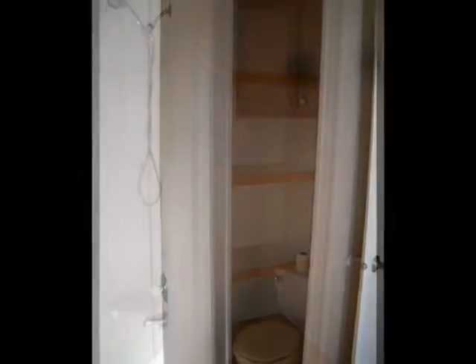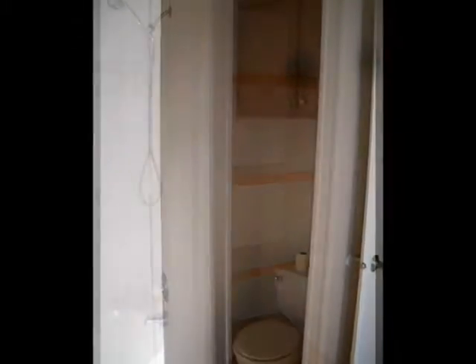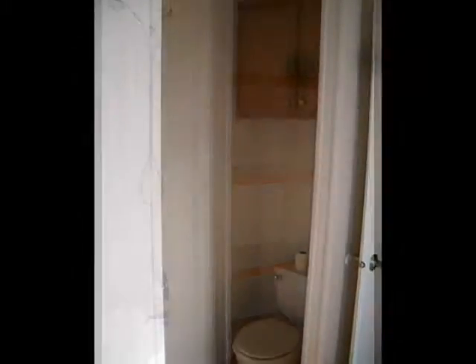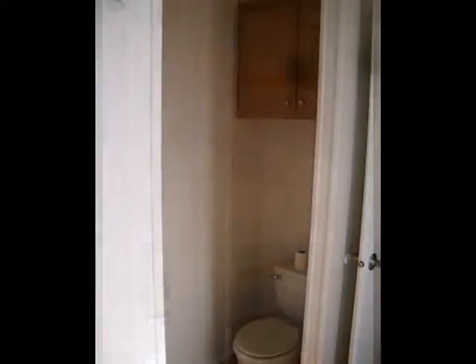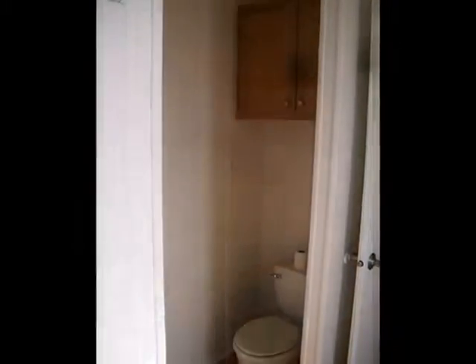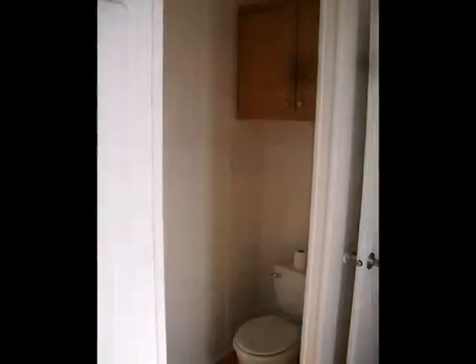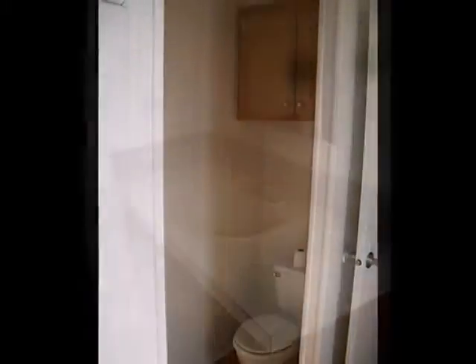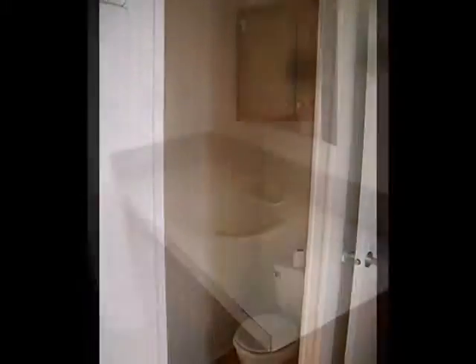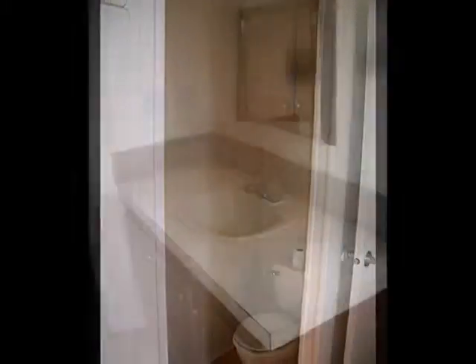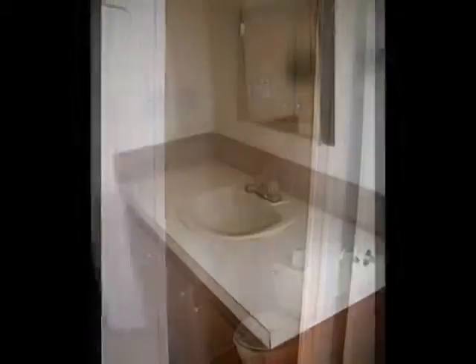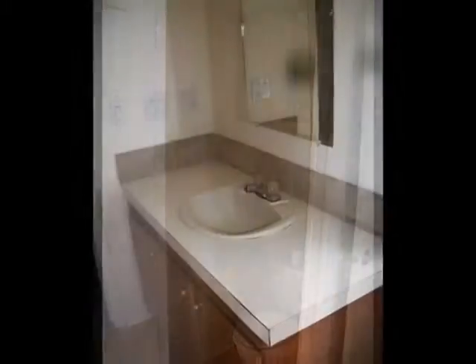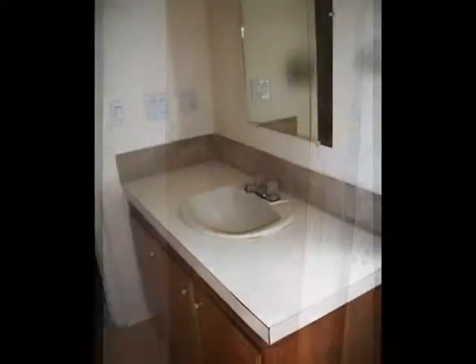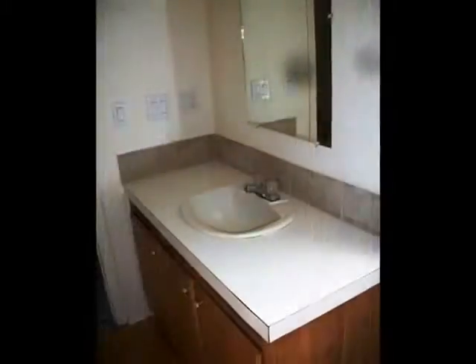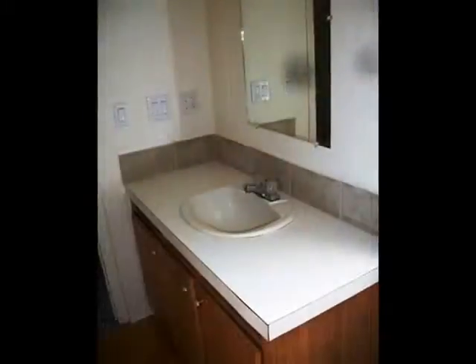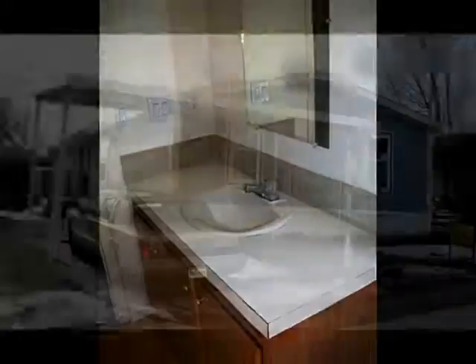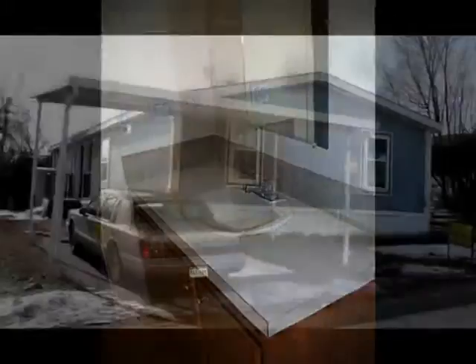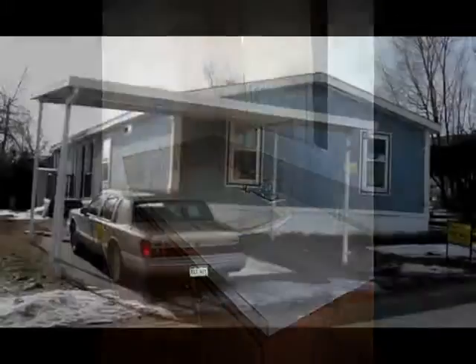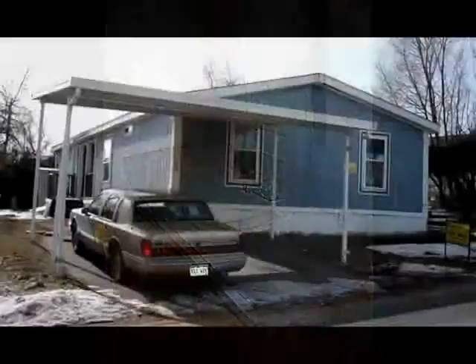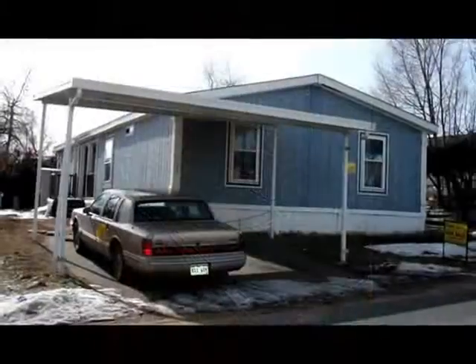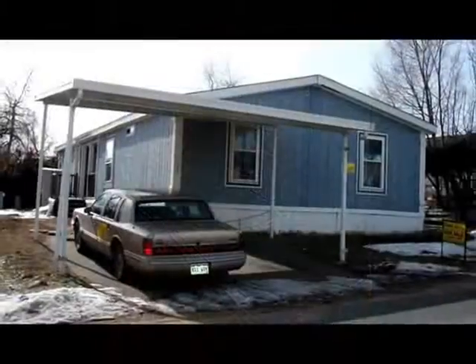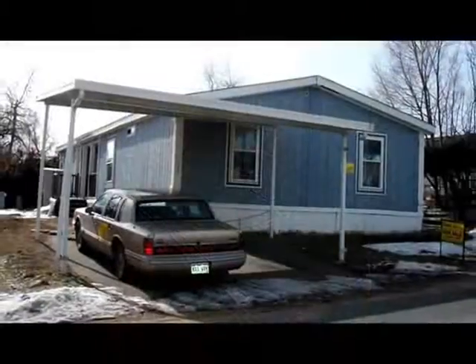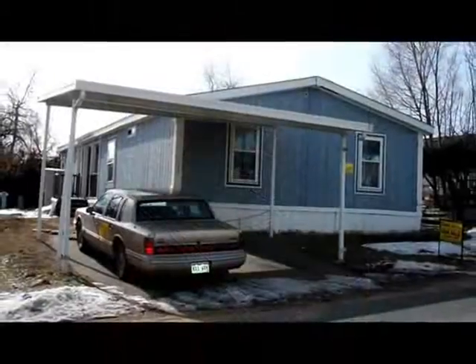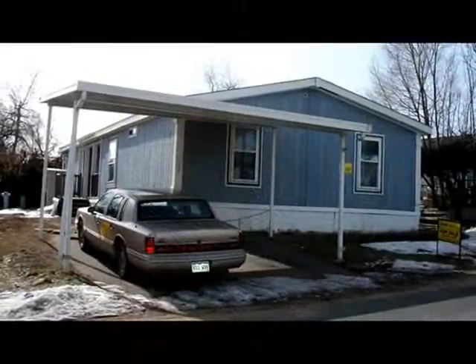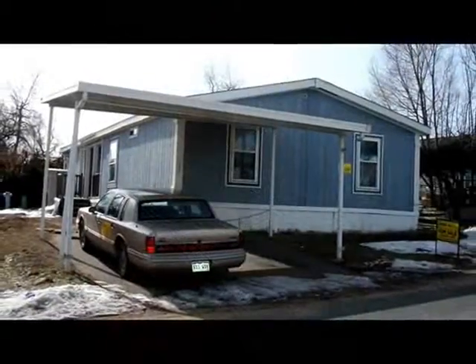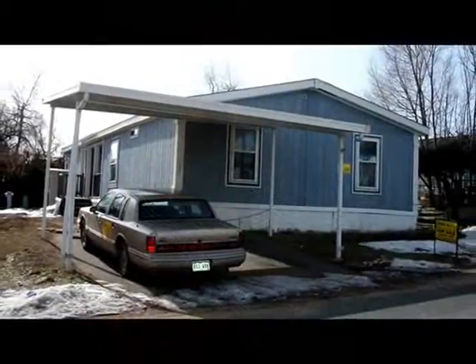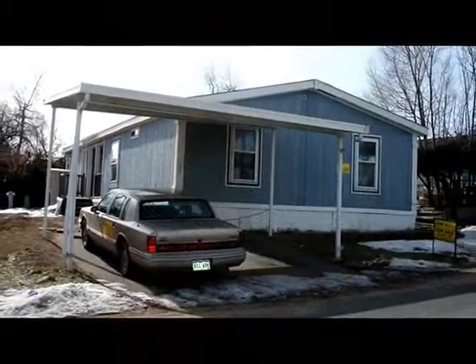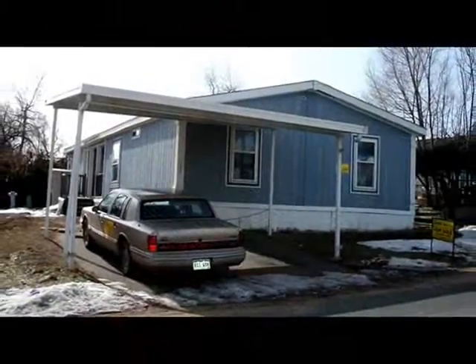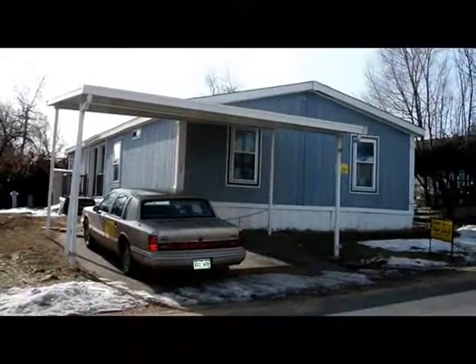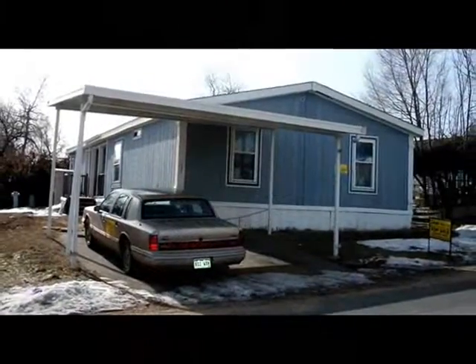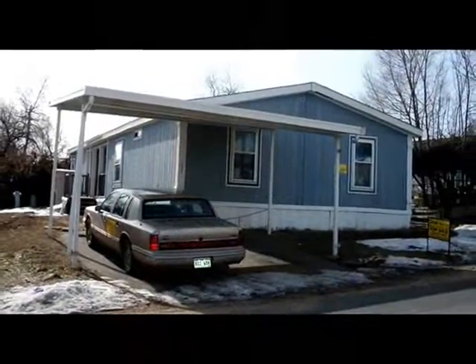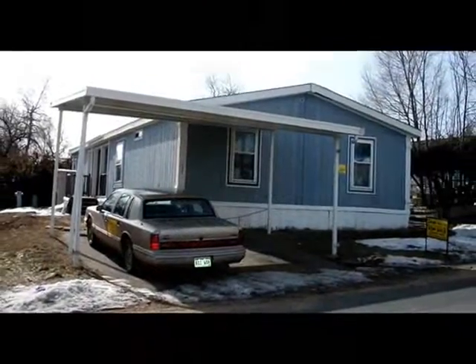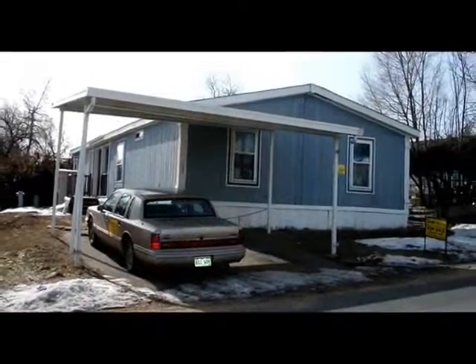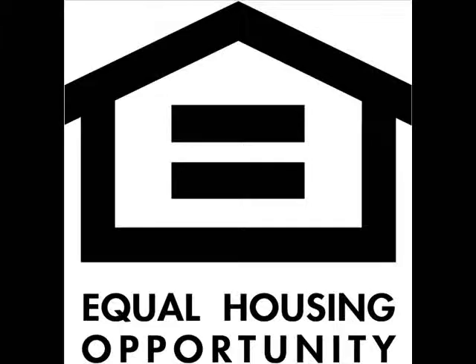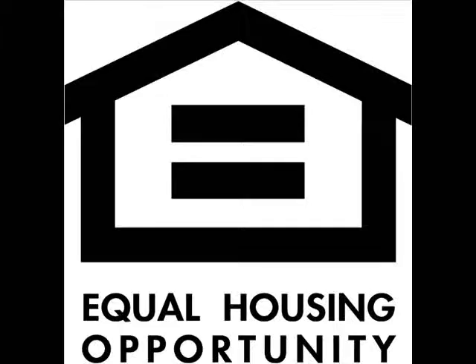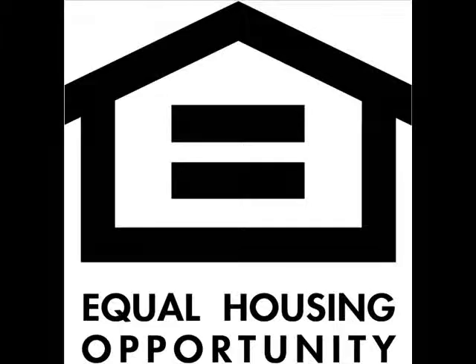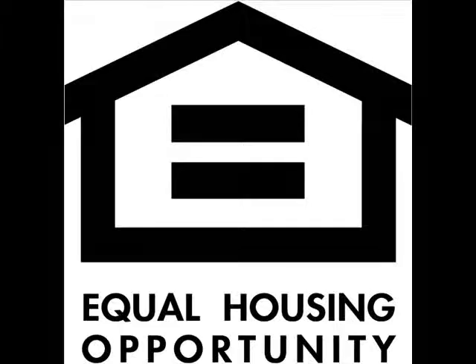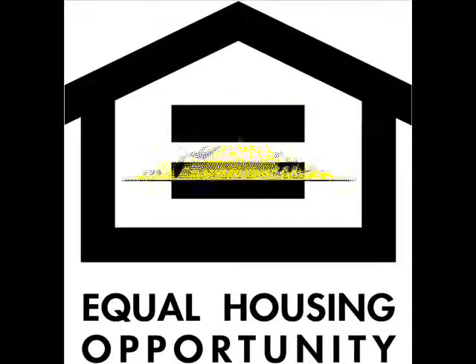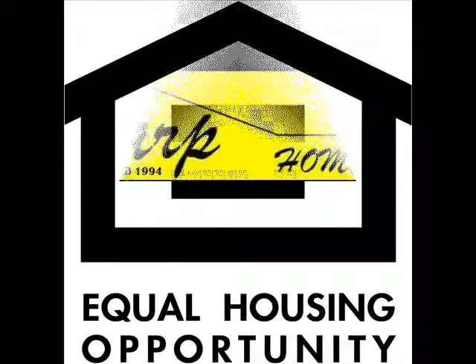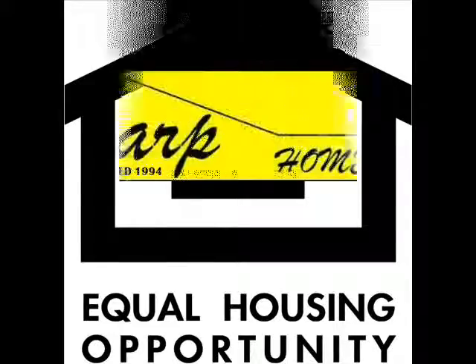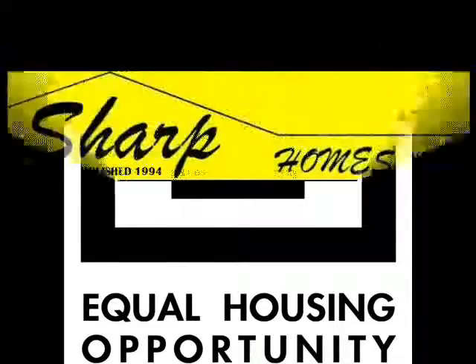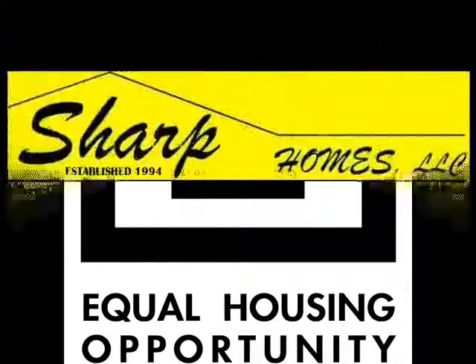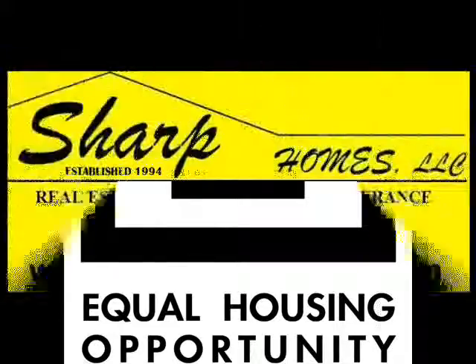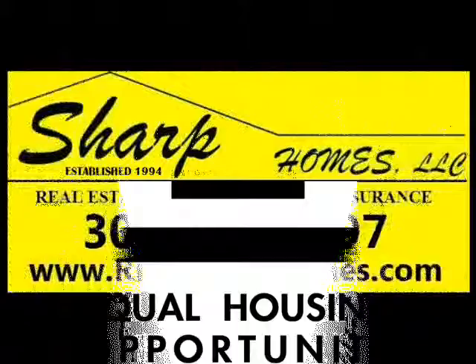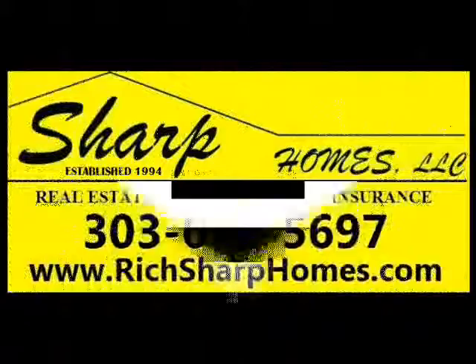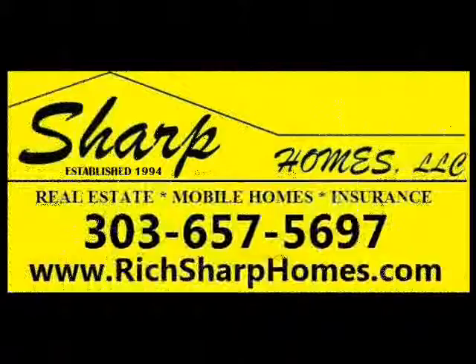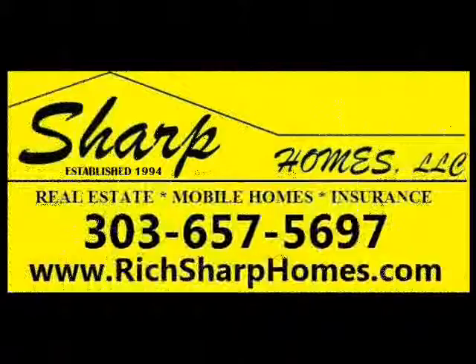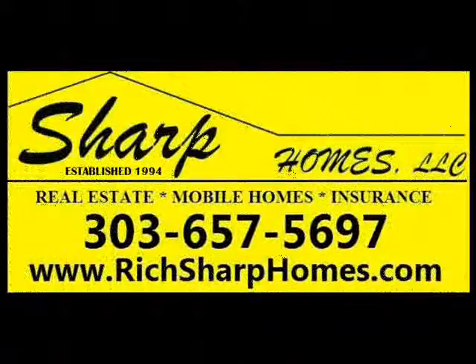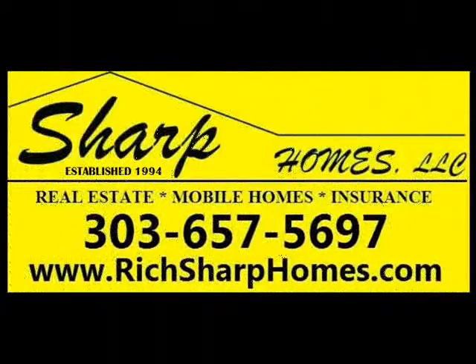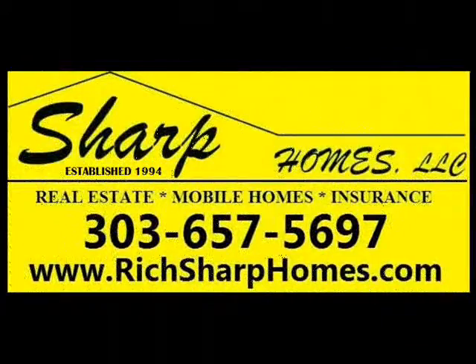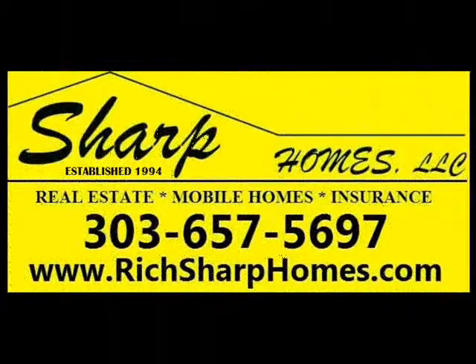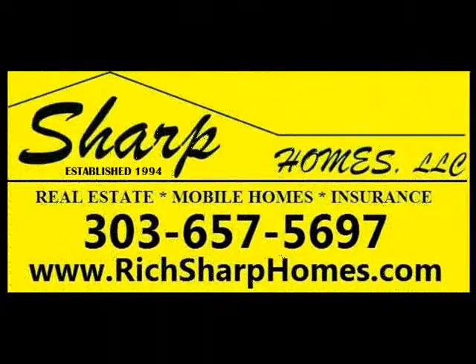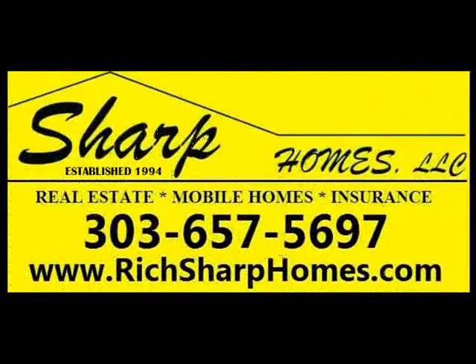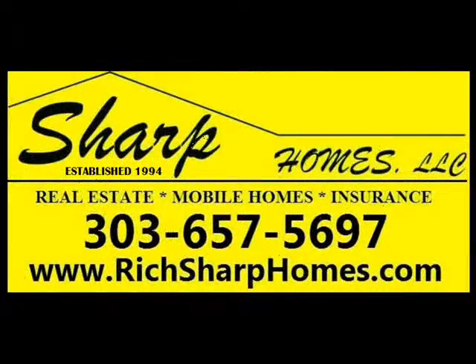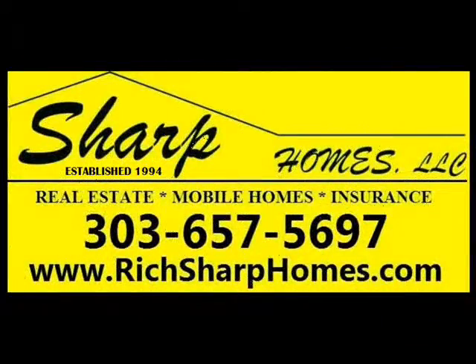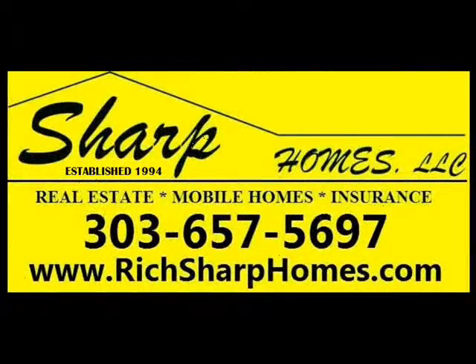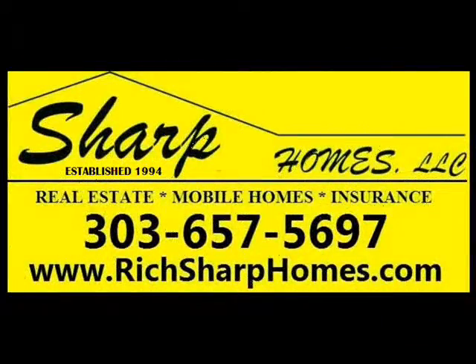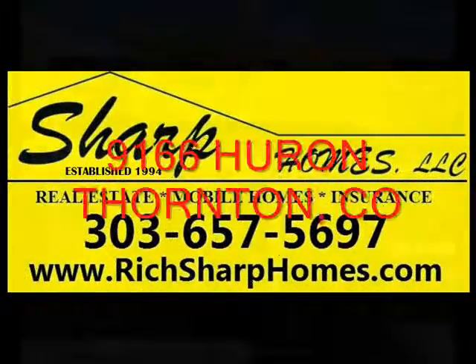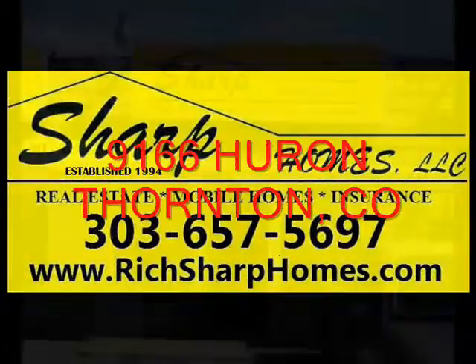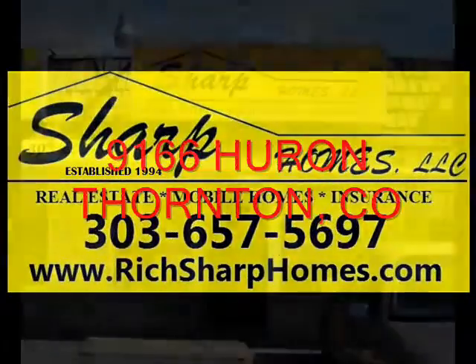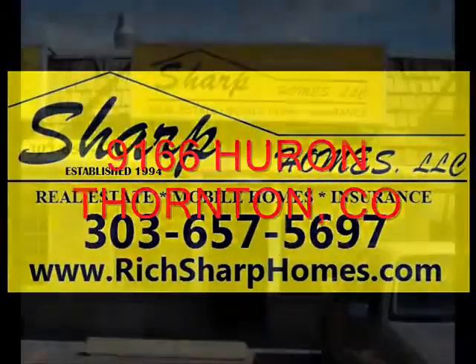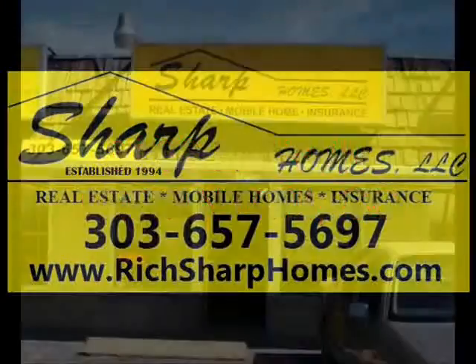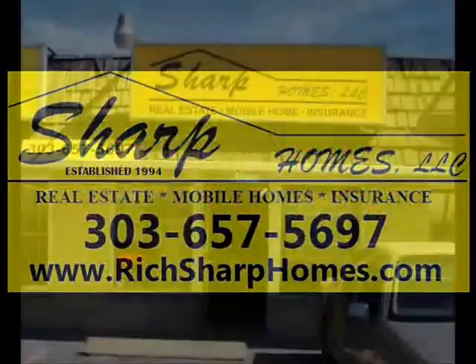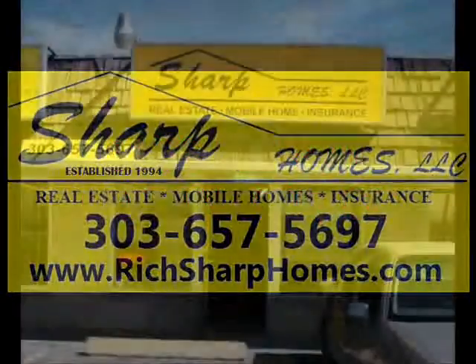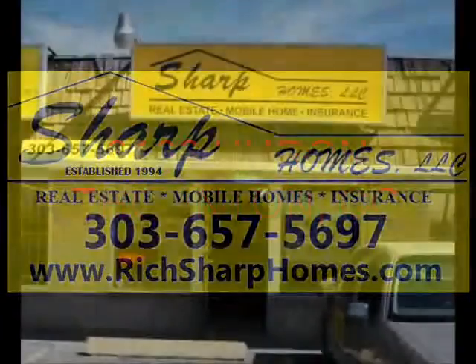Only Sharp Homes can bring you this one, folks. Please call 303-657-5697 today and know your dealer.